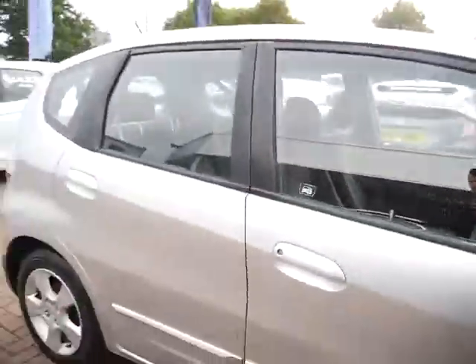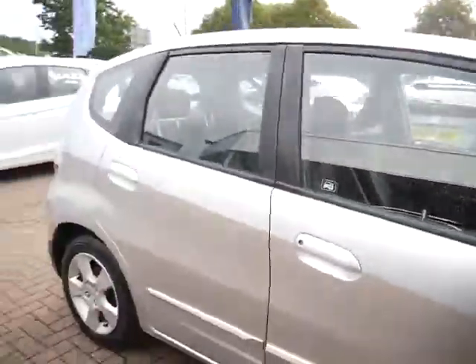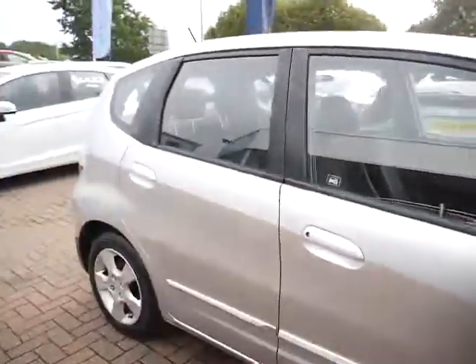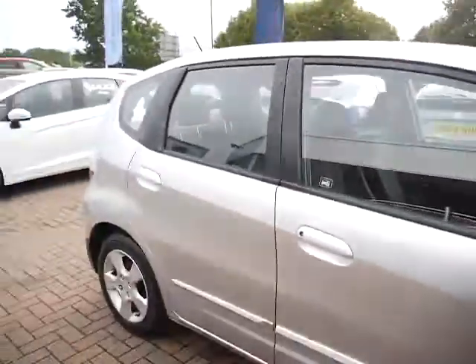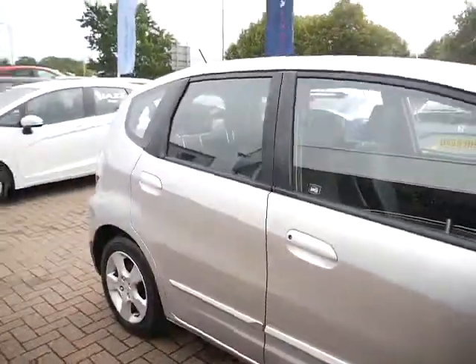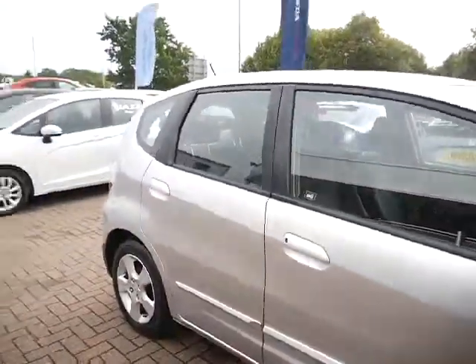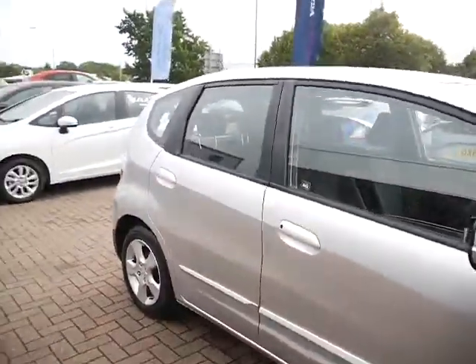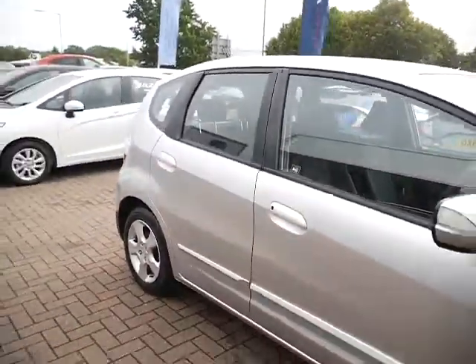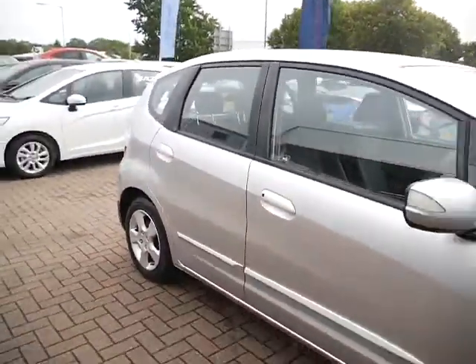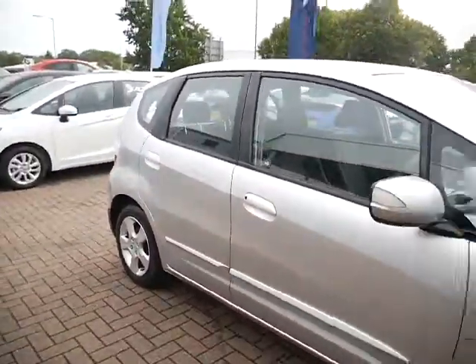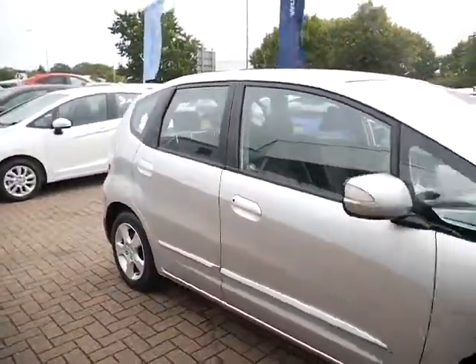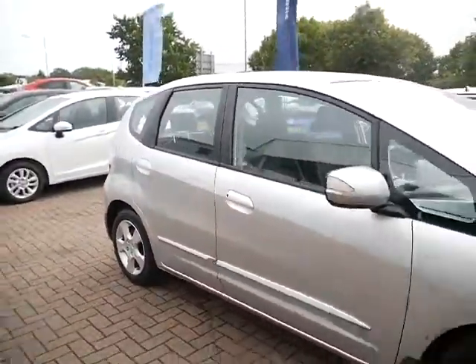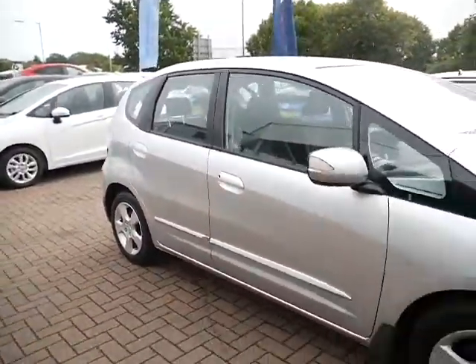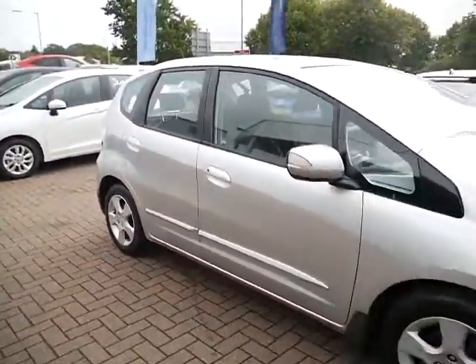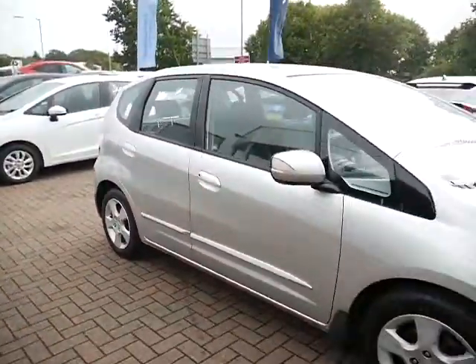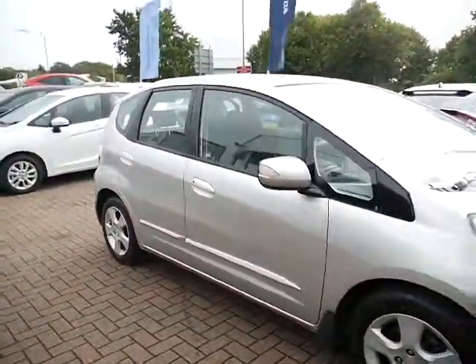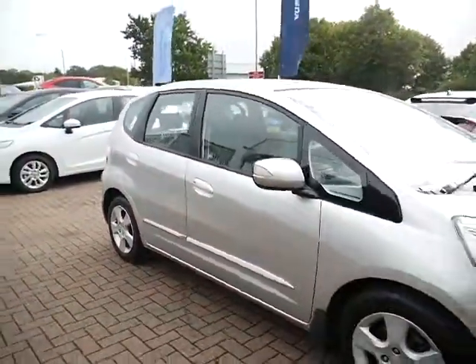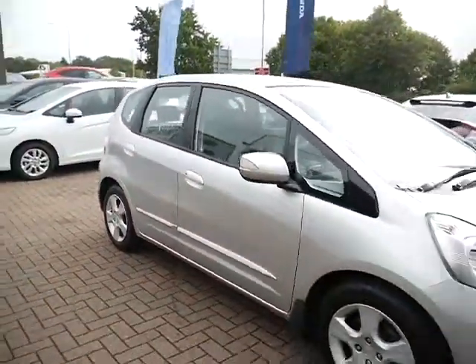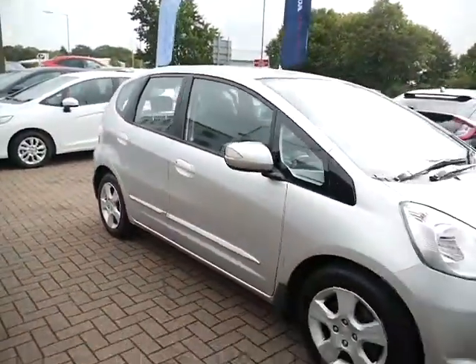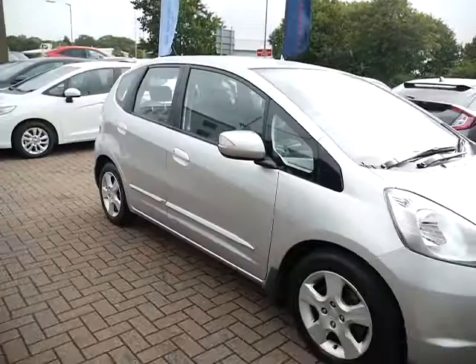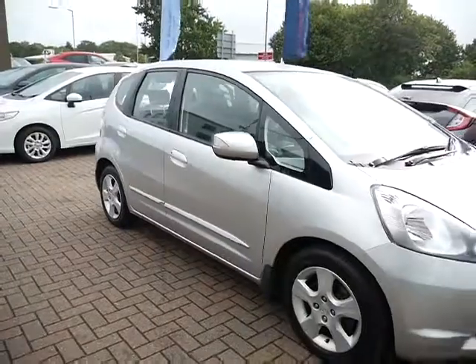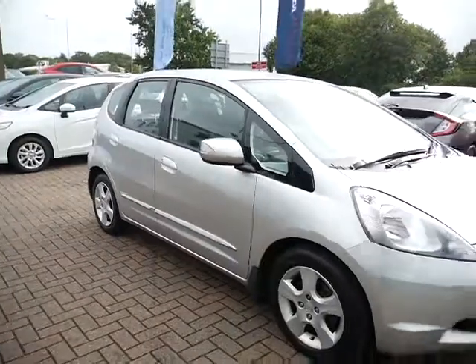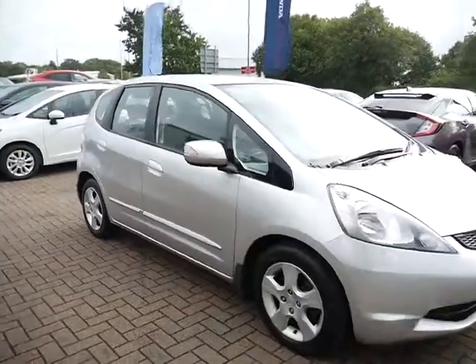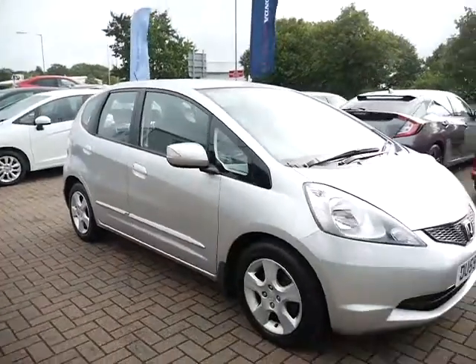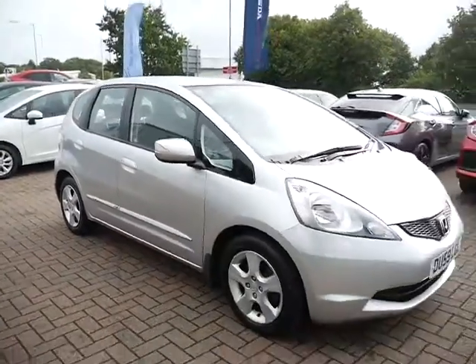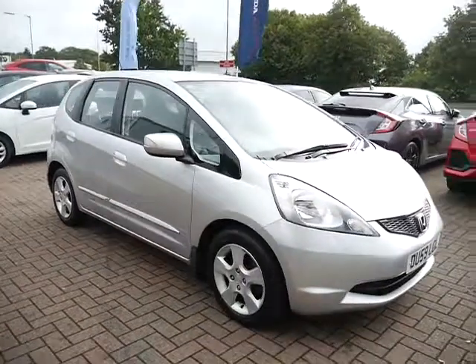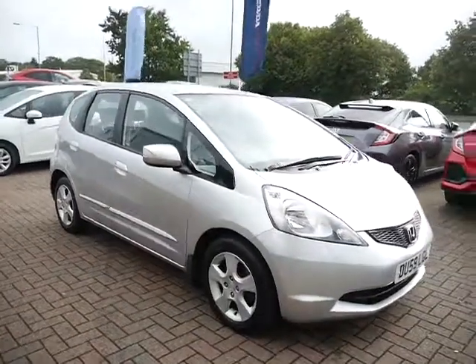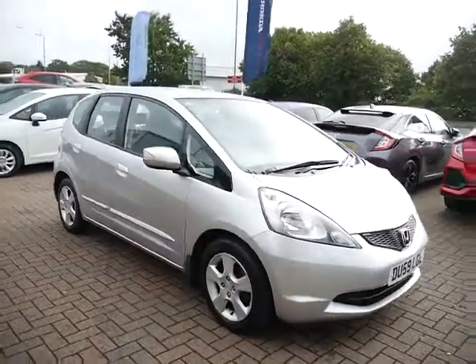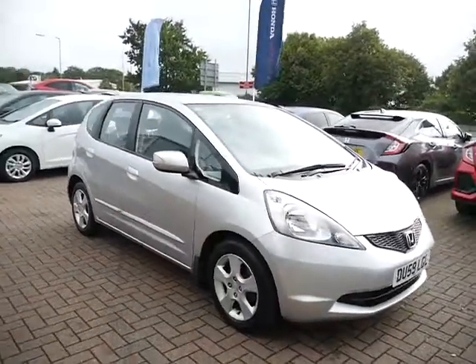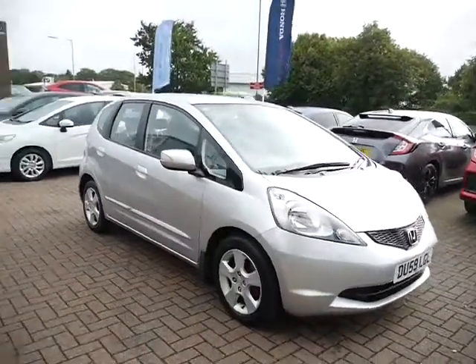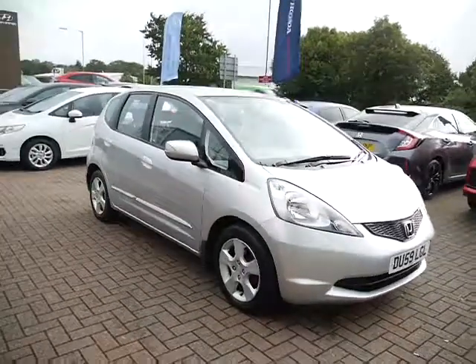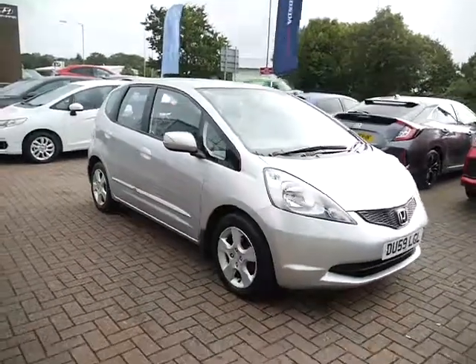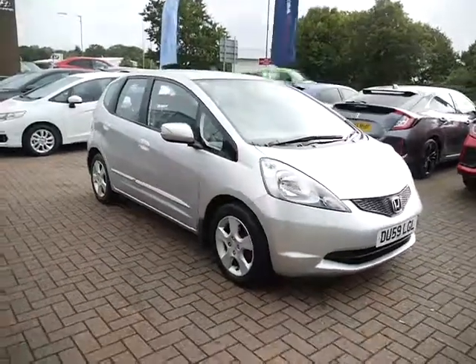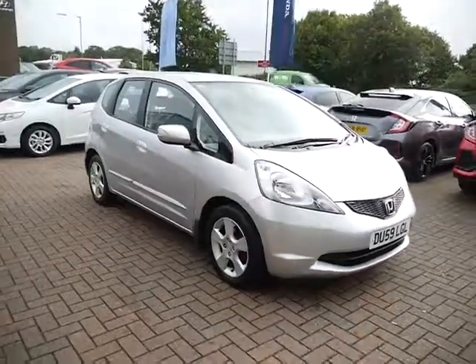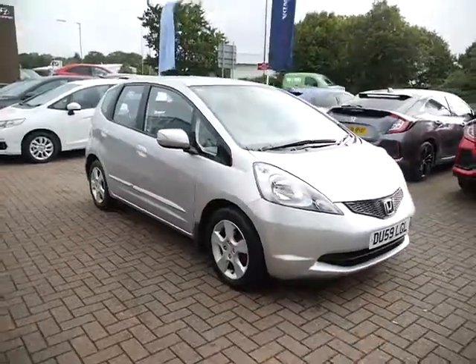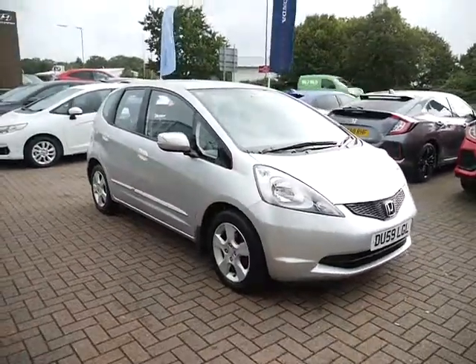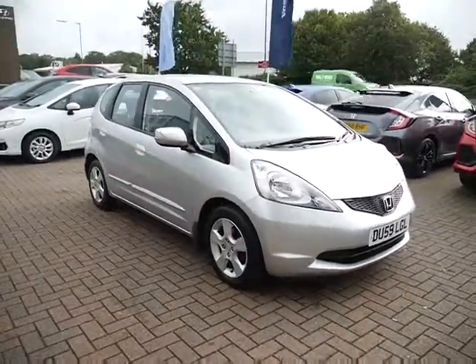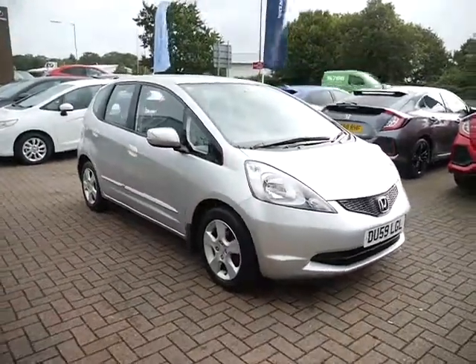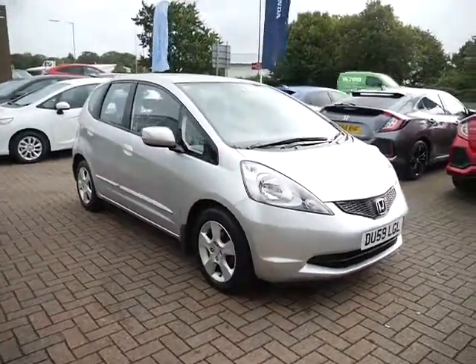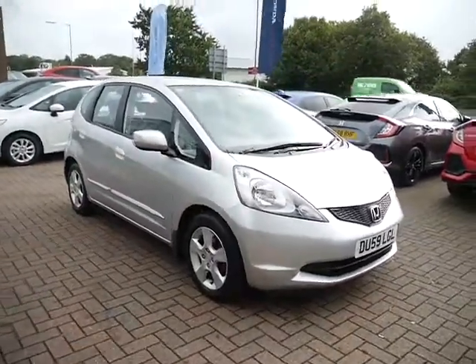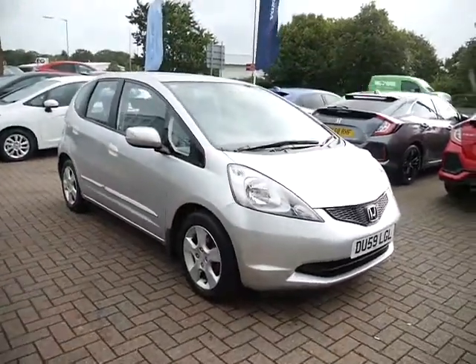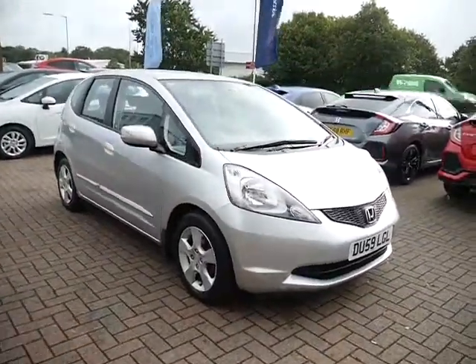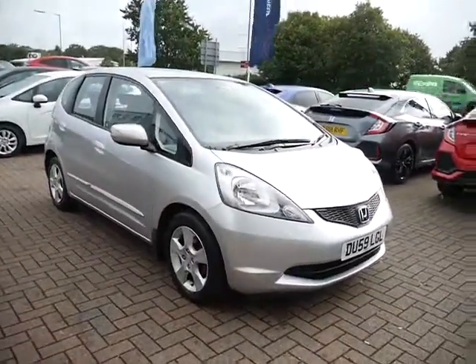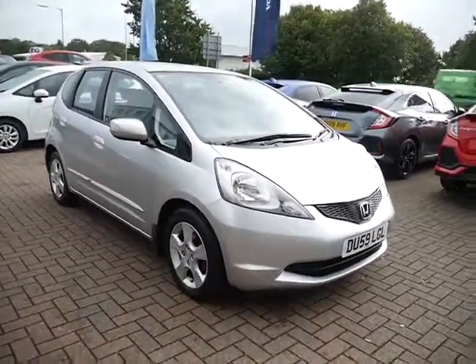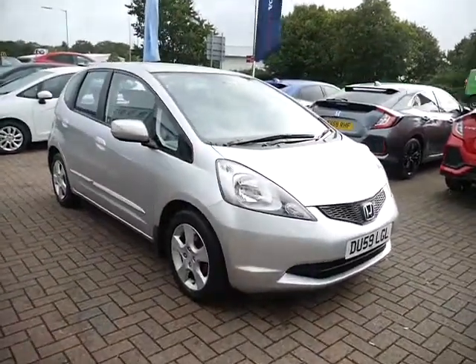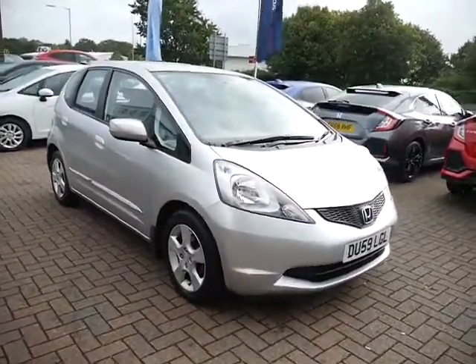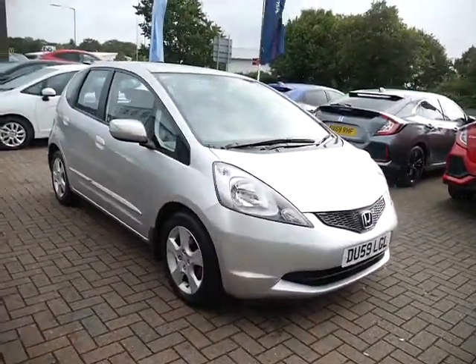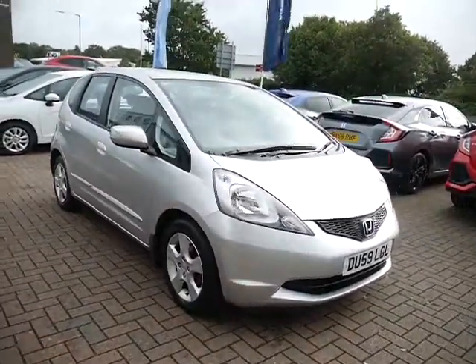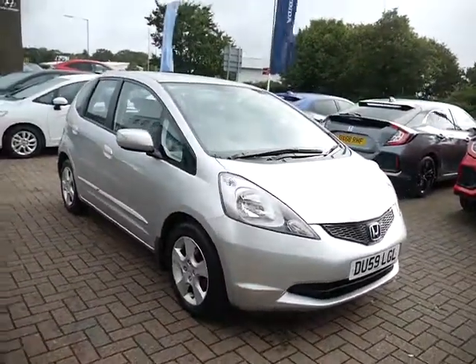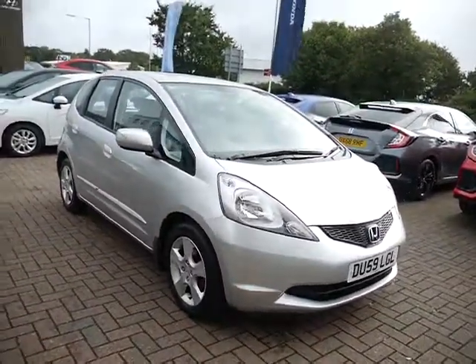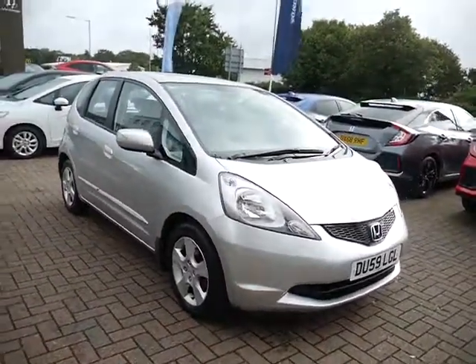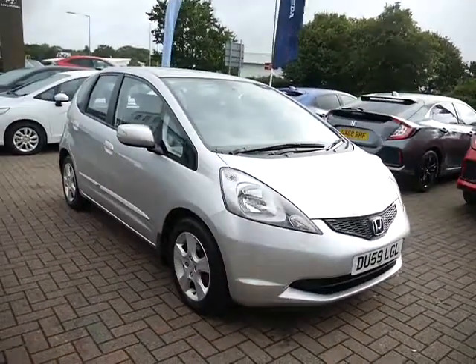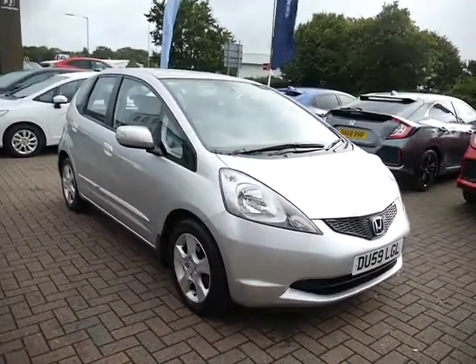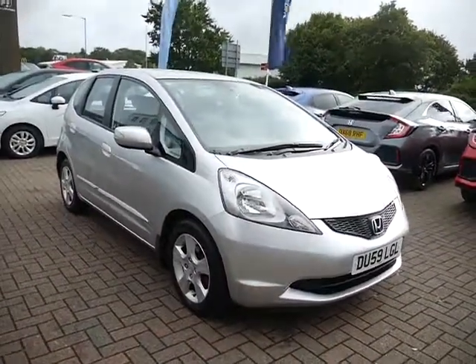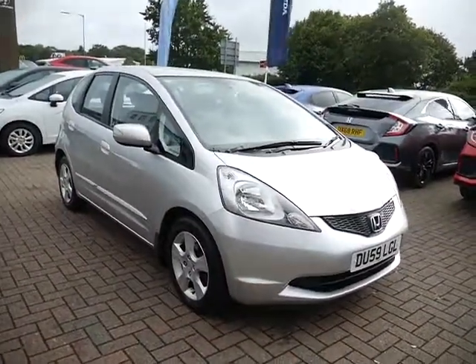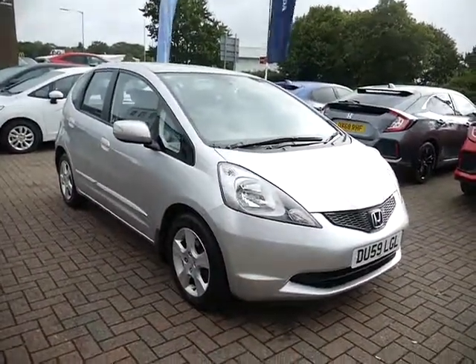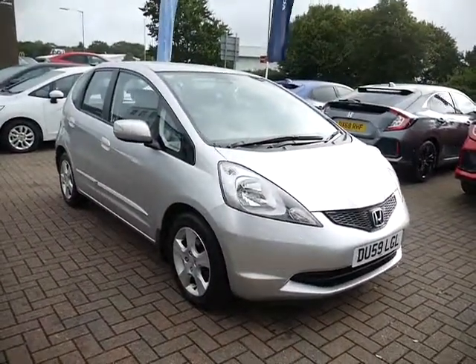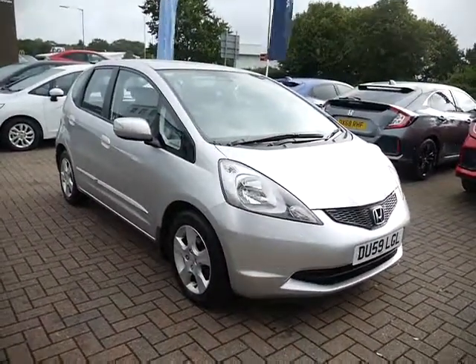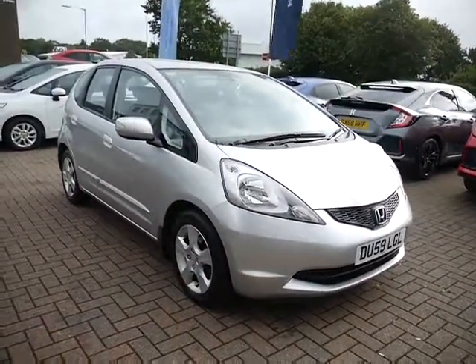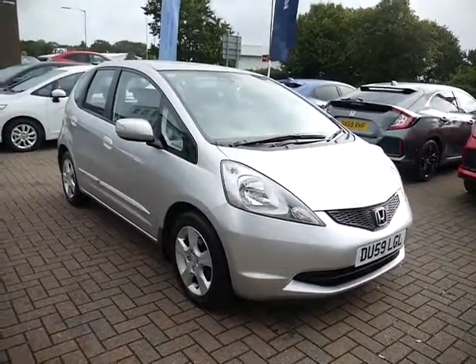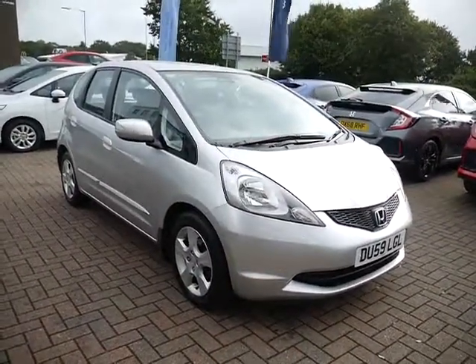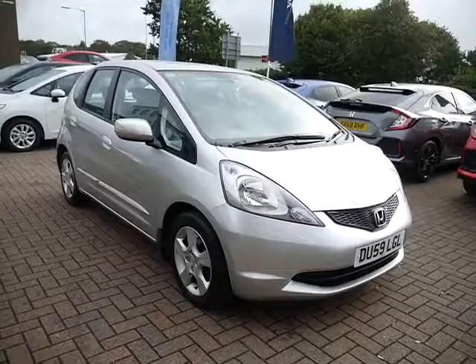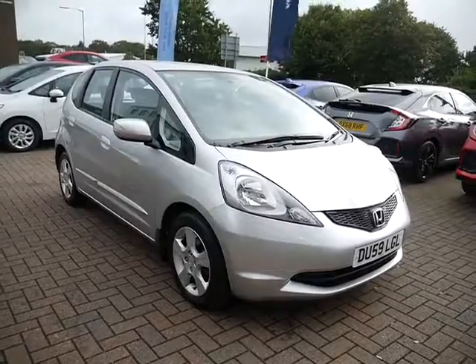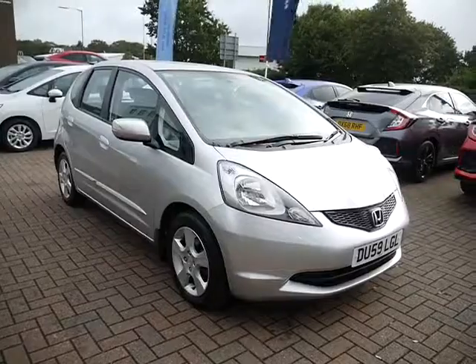For more information on this particular vehicle and information about those flexible finance packages, please contact JT Hughes of Shrewsbury.